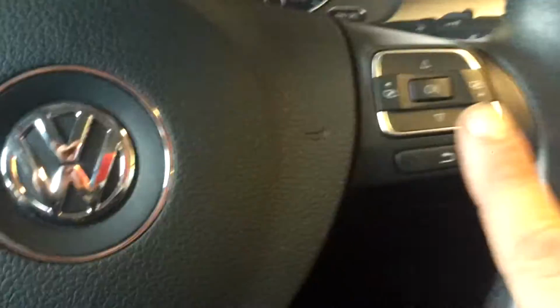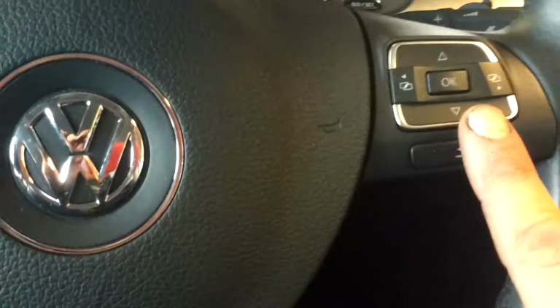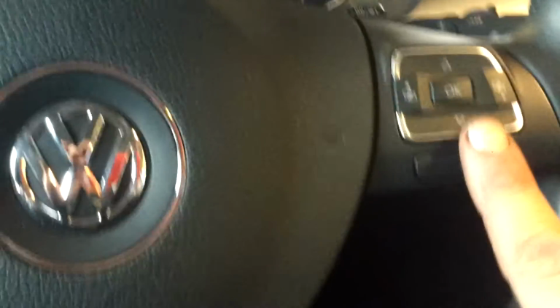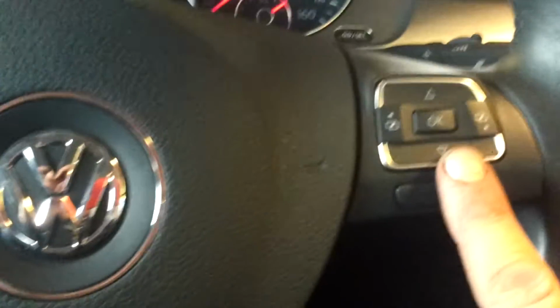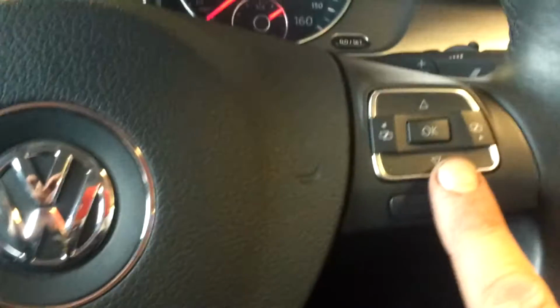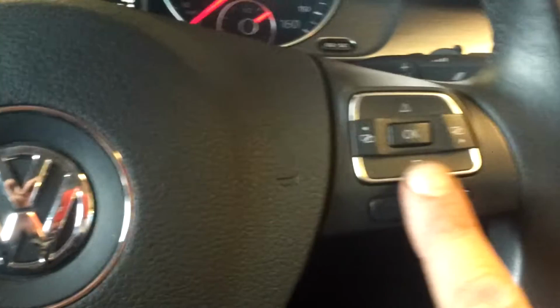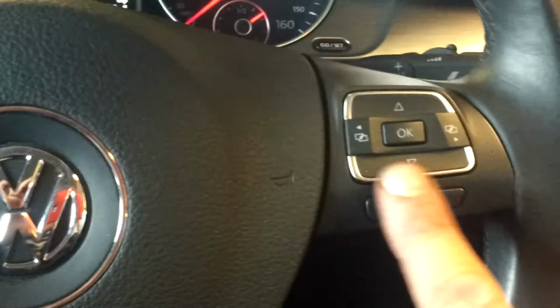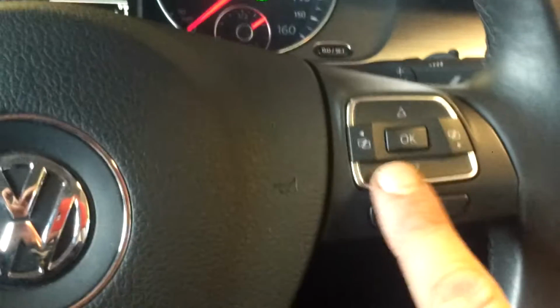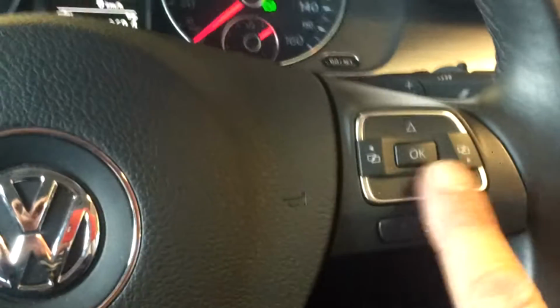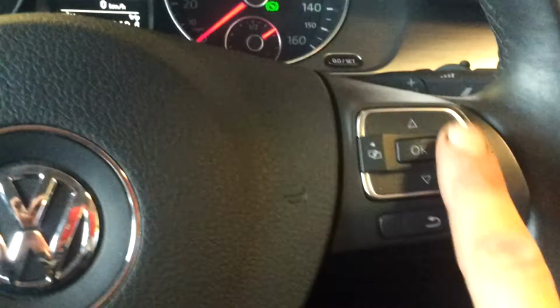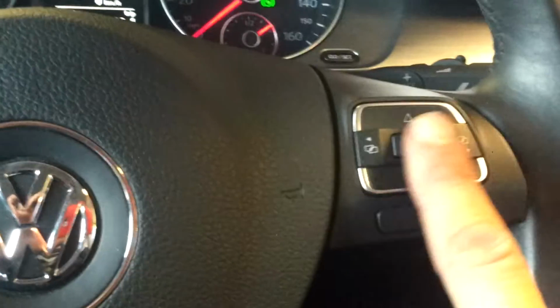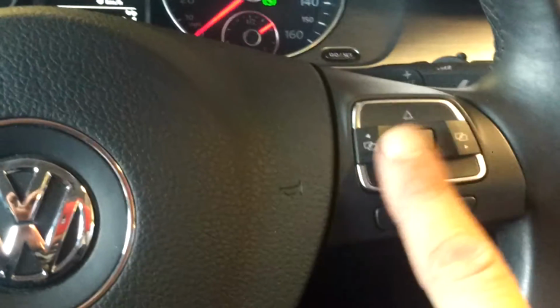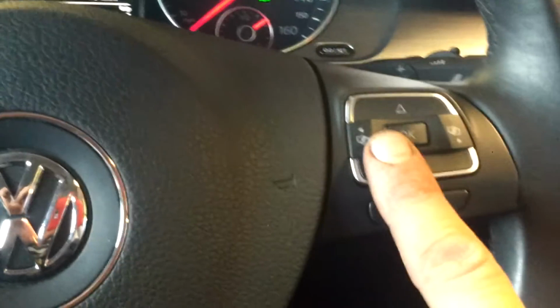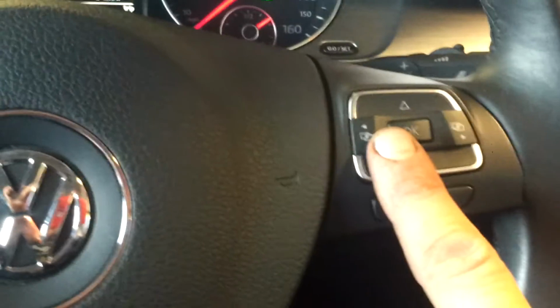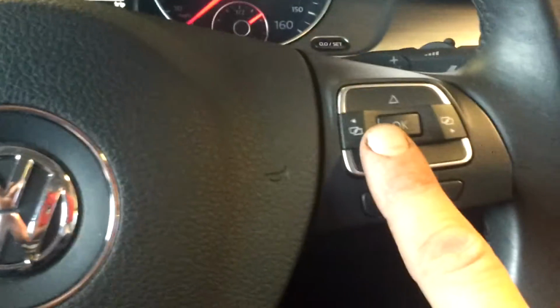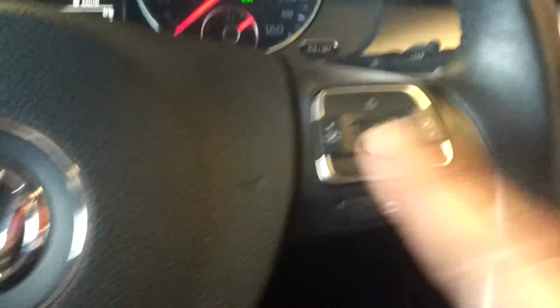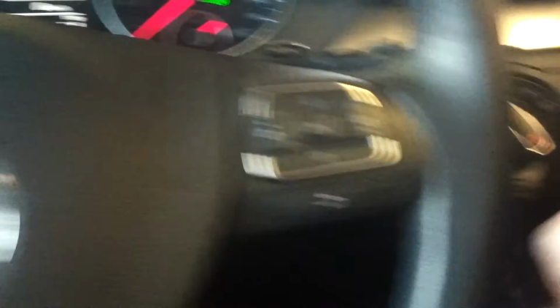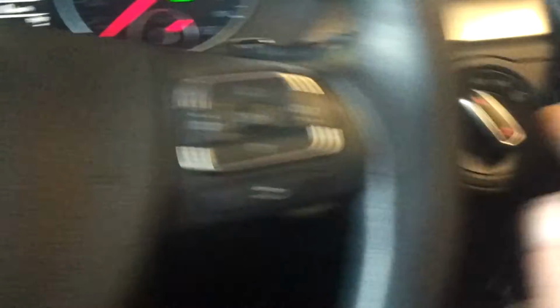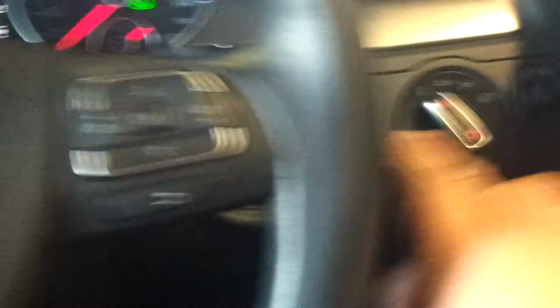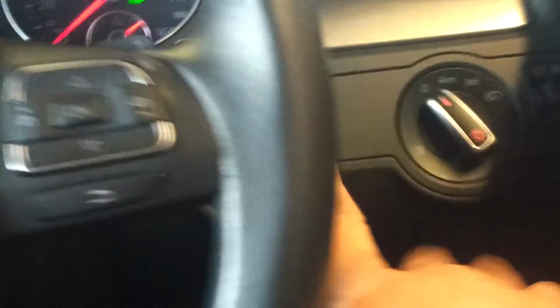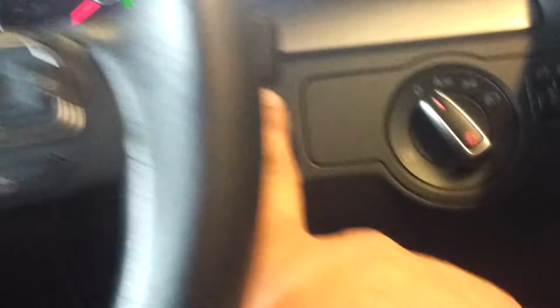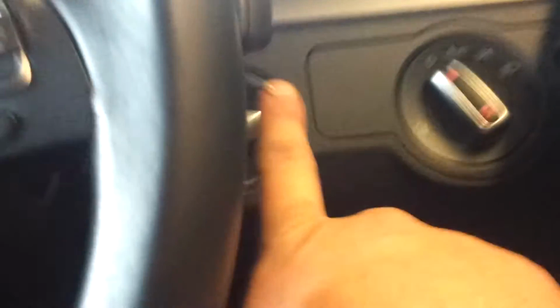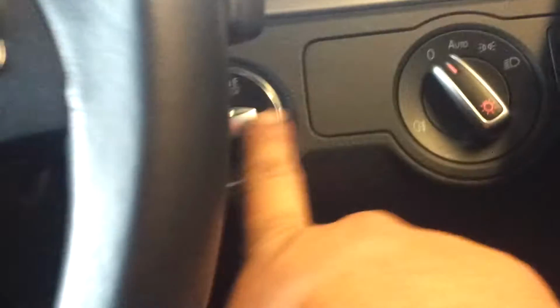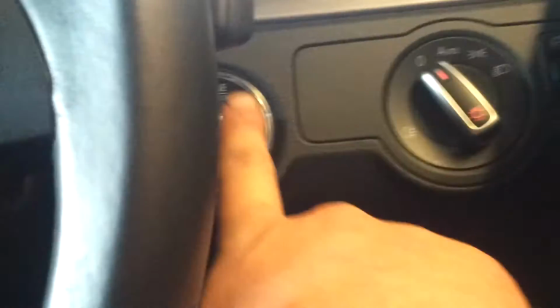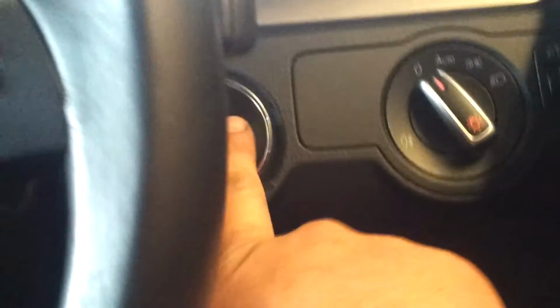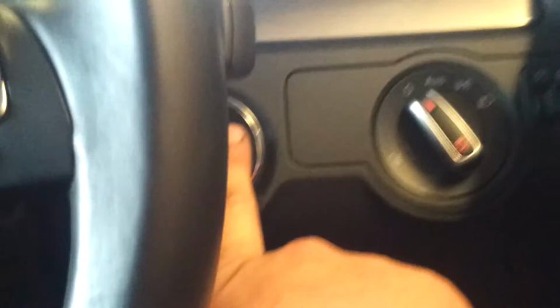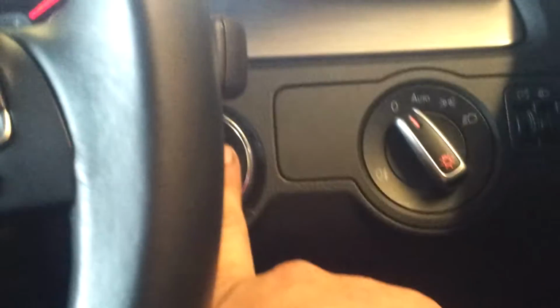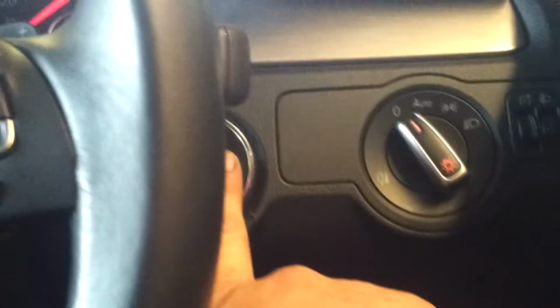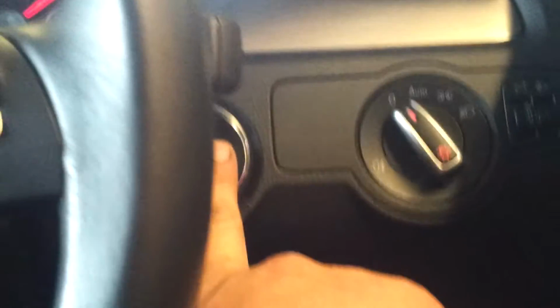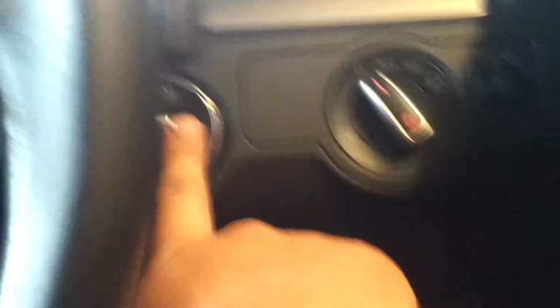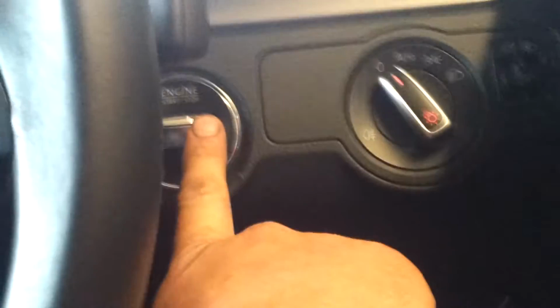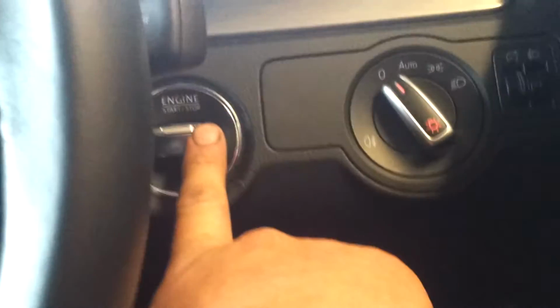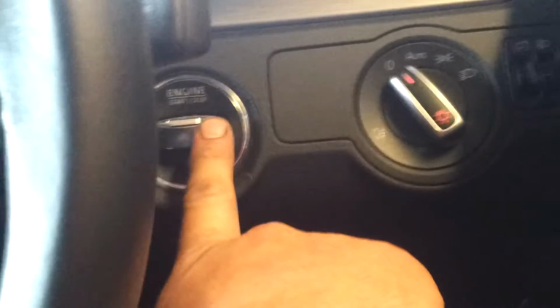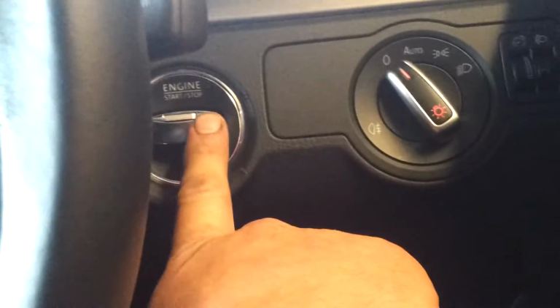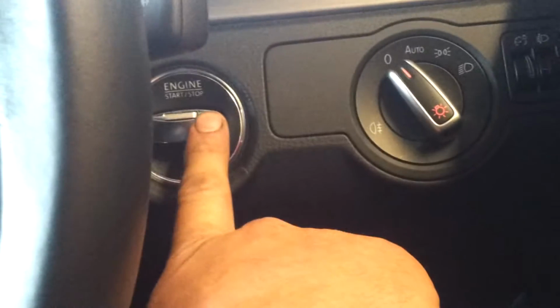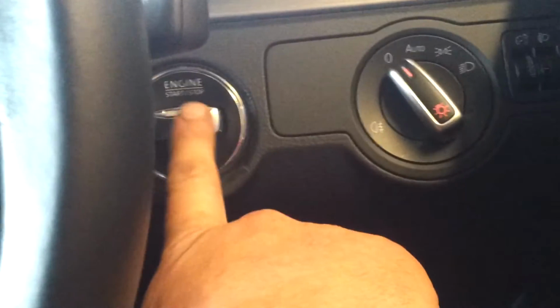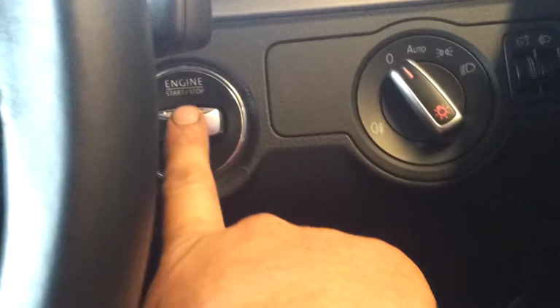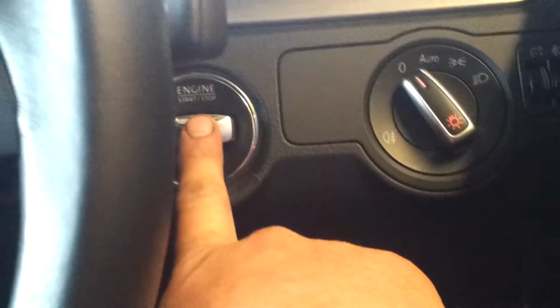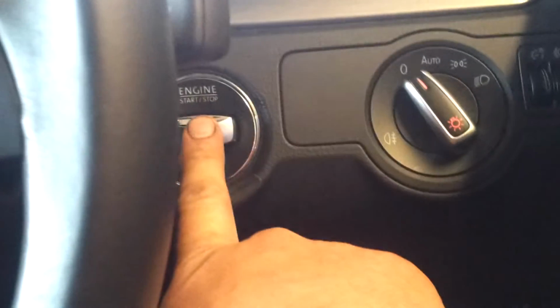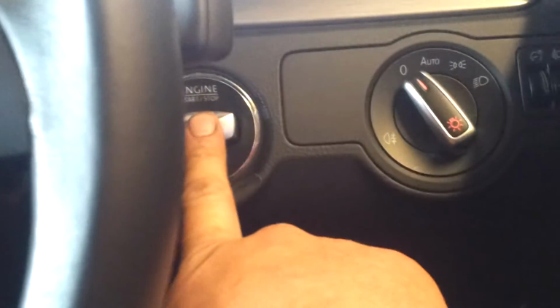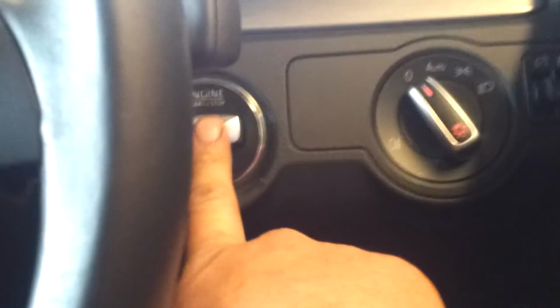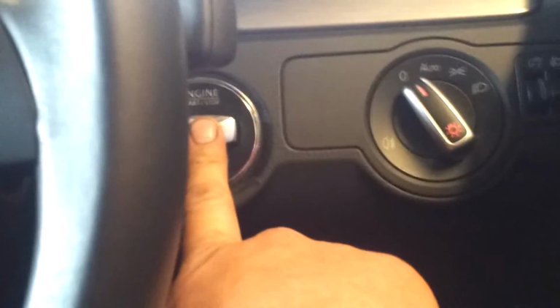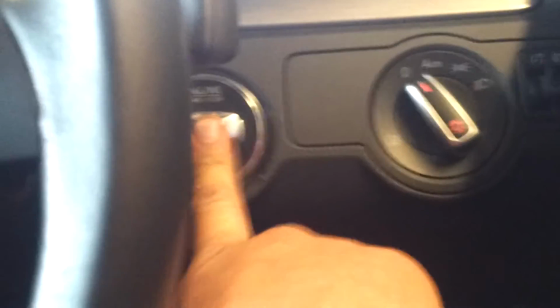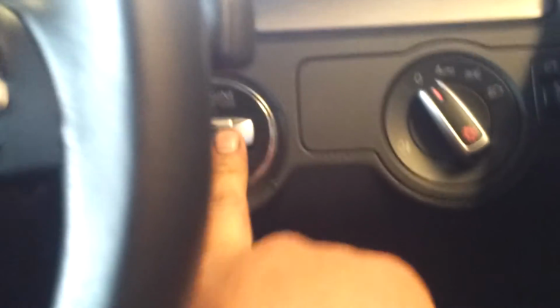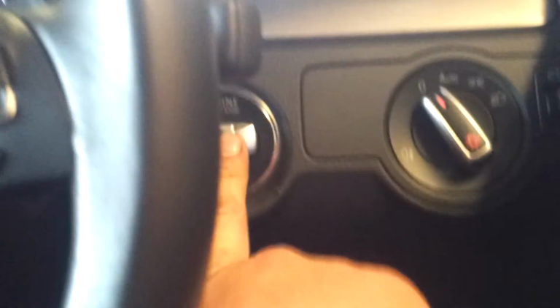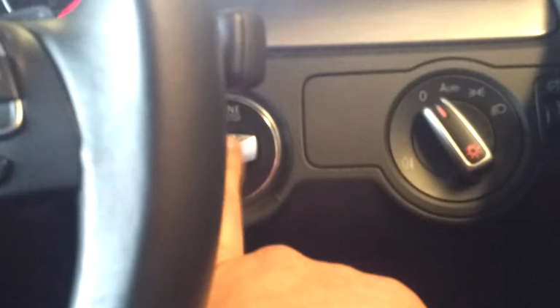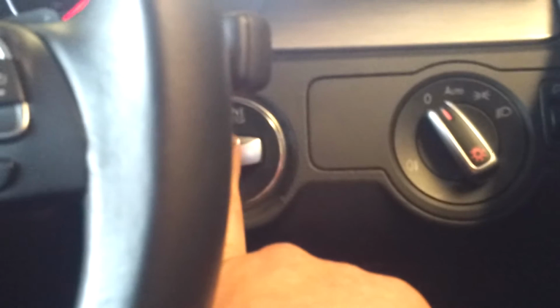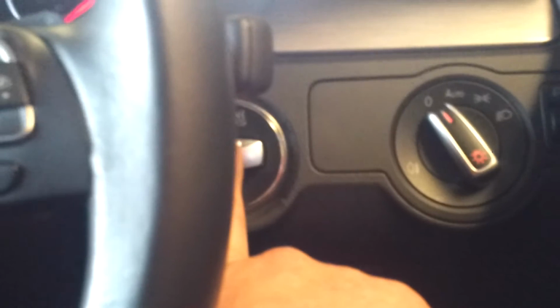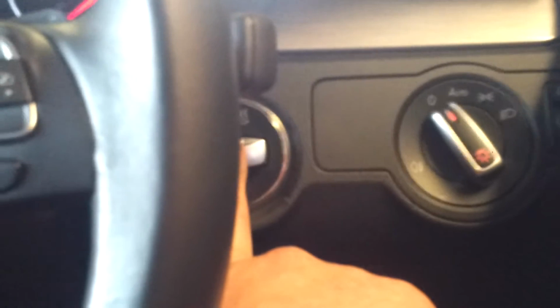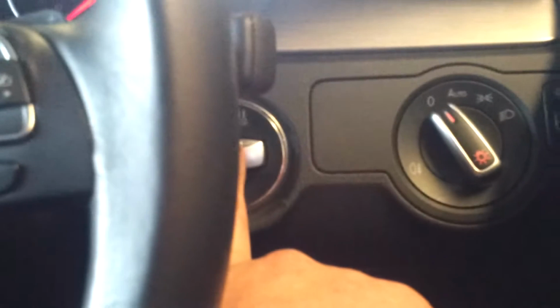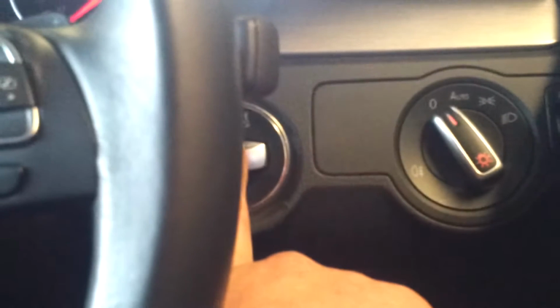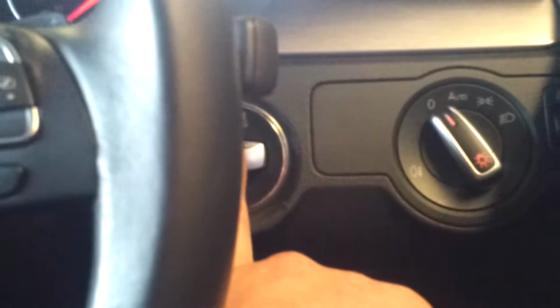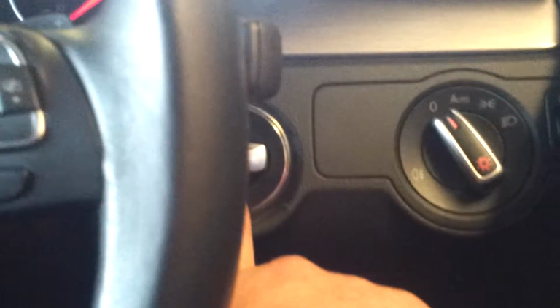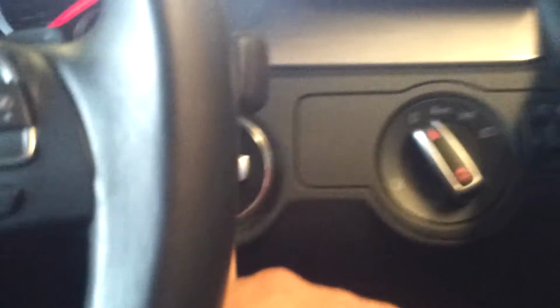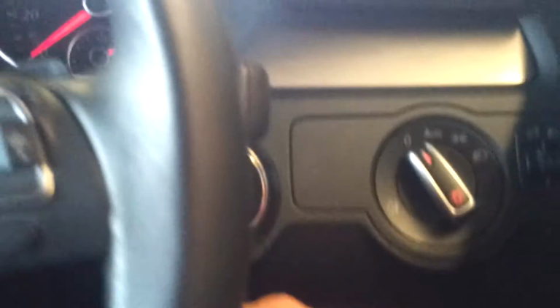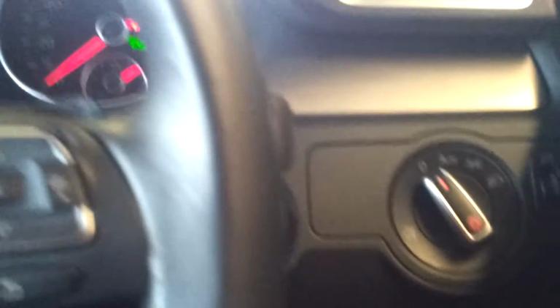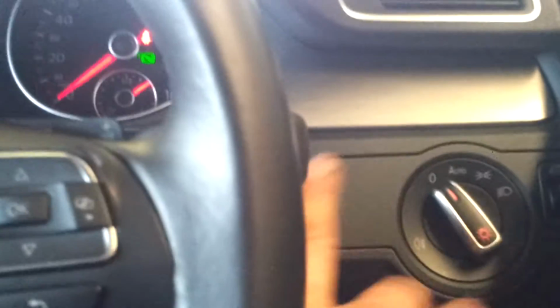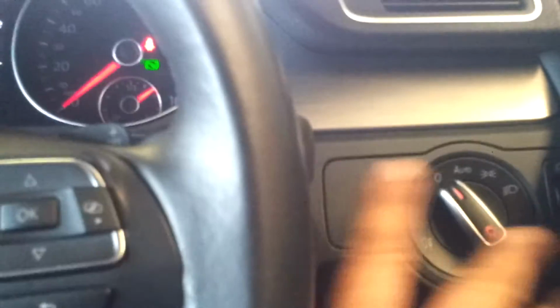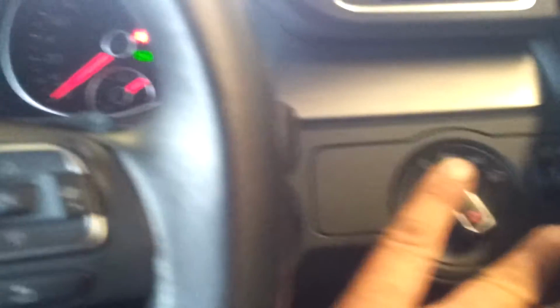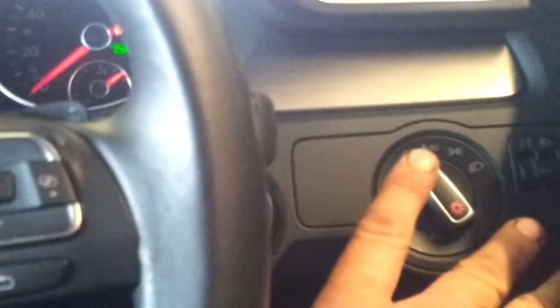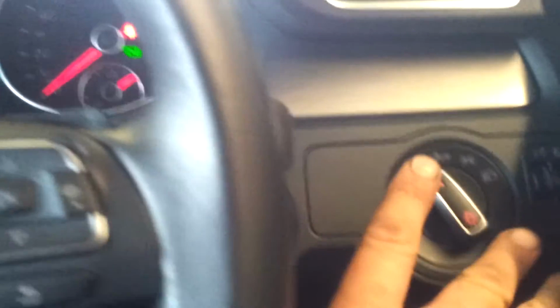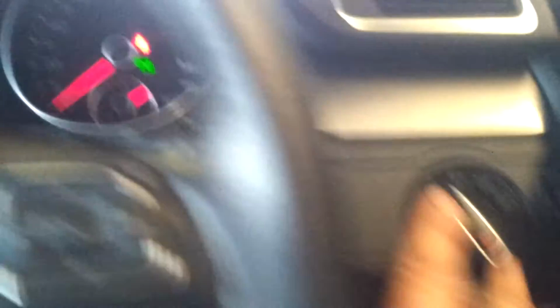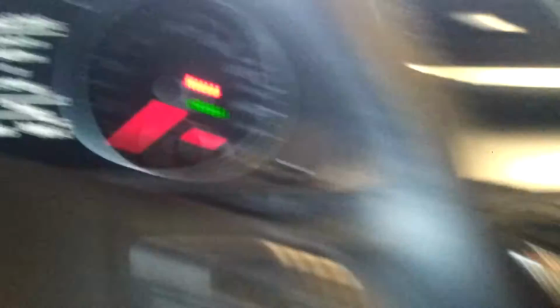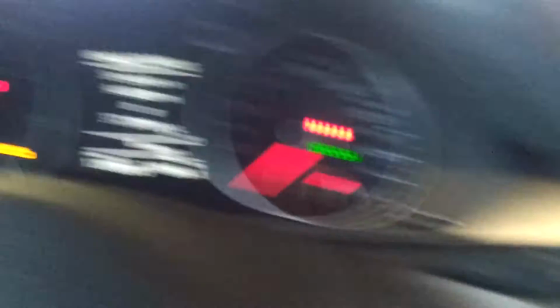Your steering wheel has got these buttons on it, and it's a key push to start, so you push to start the ignition. Don't start the car though.